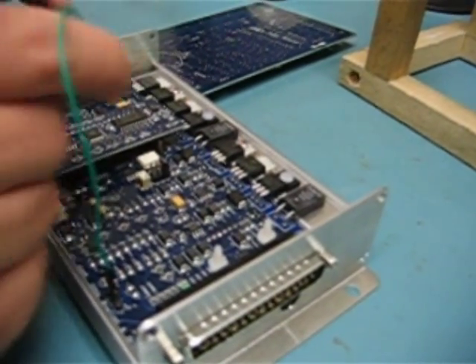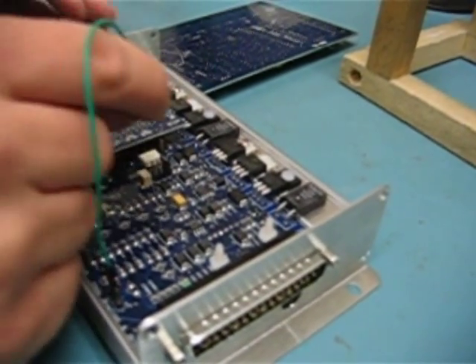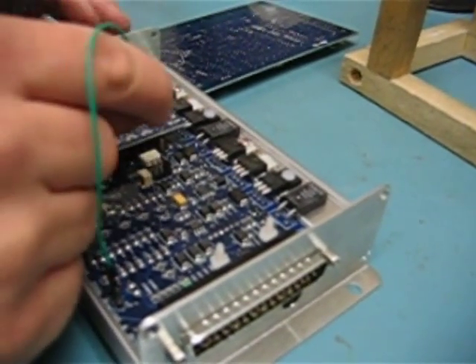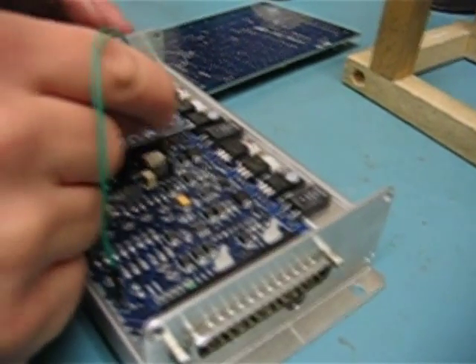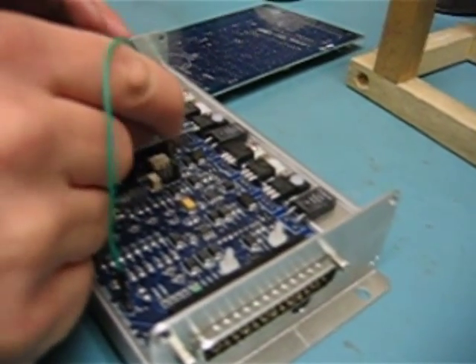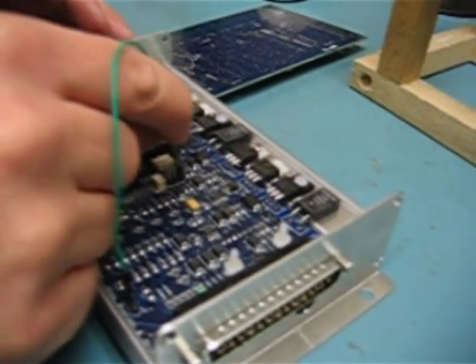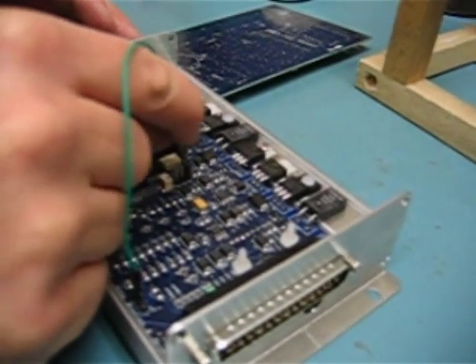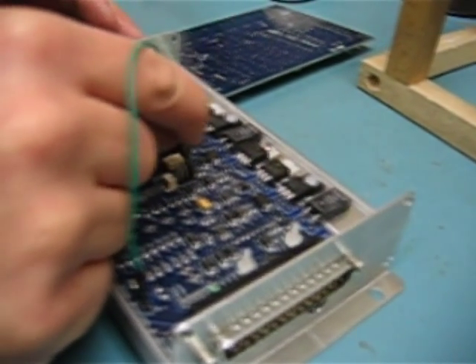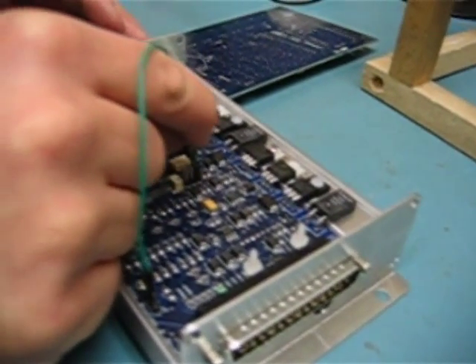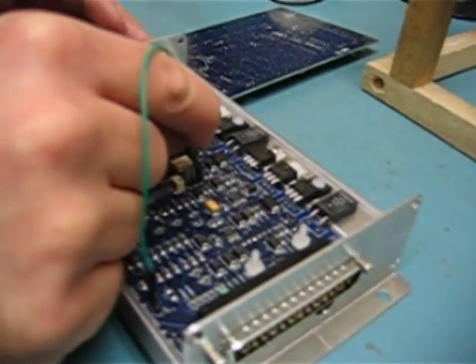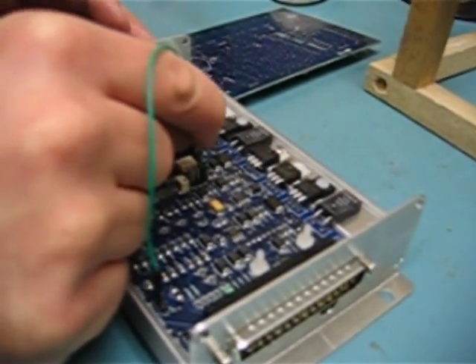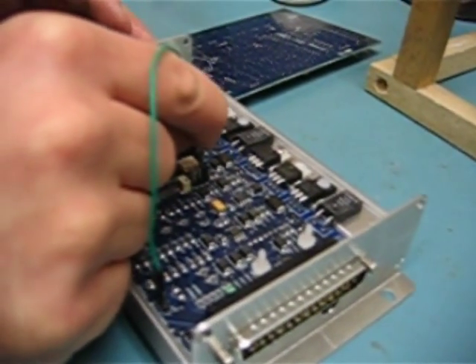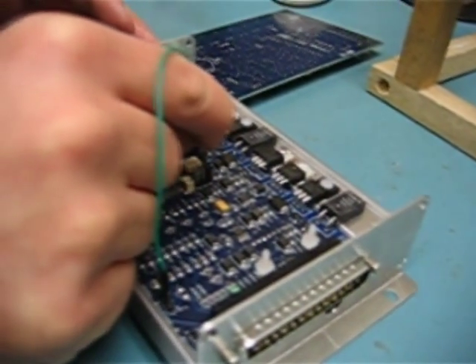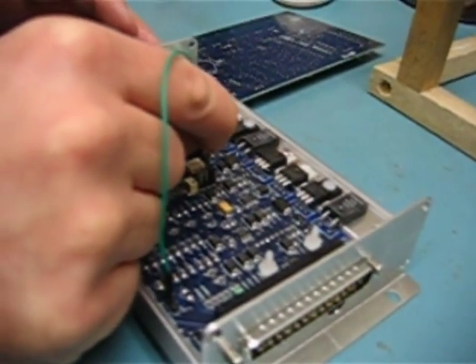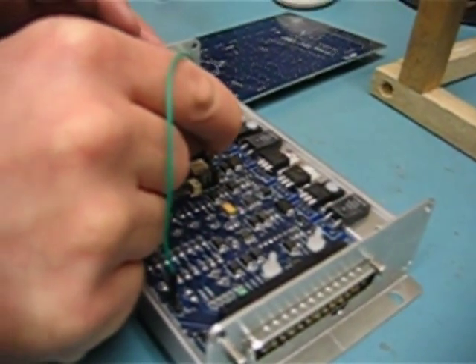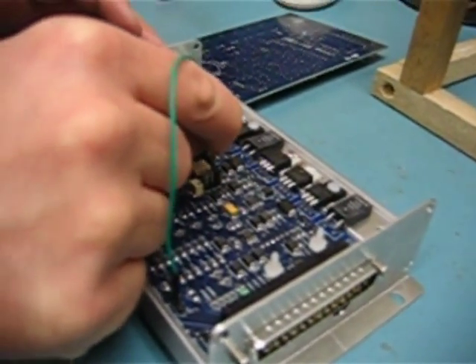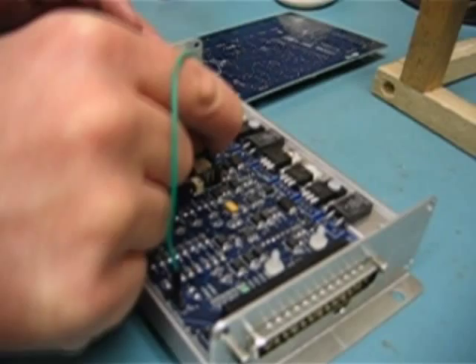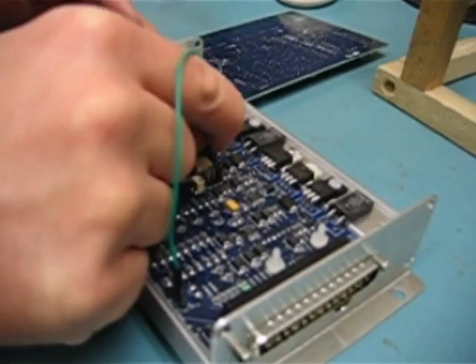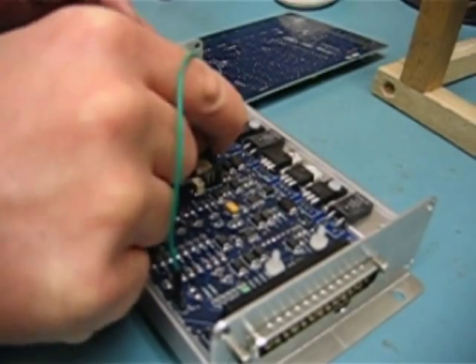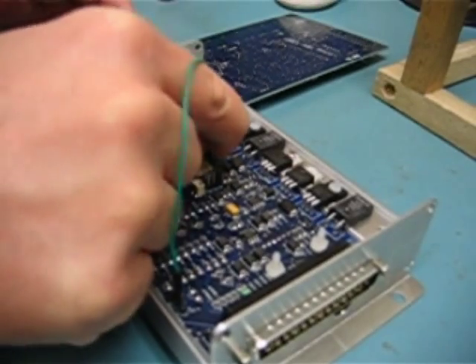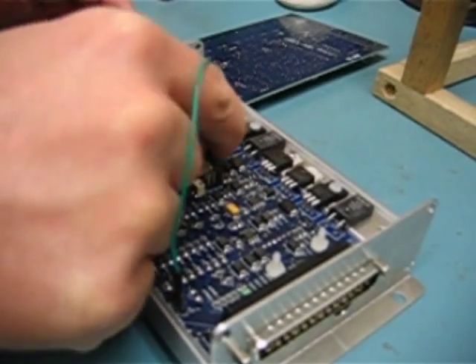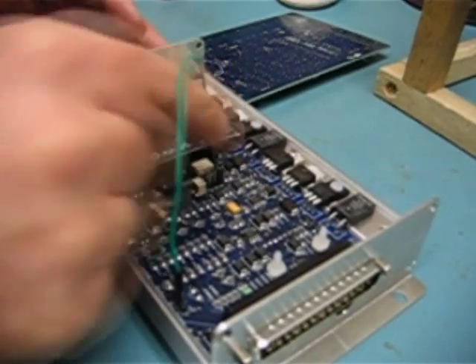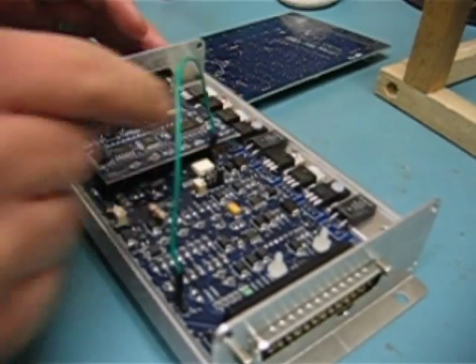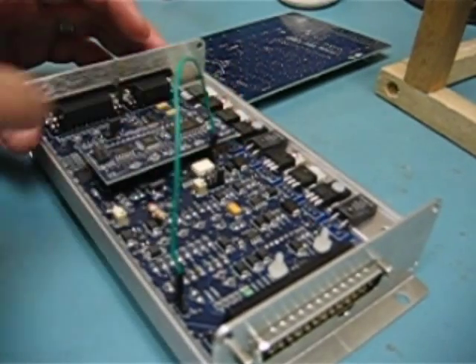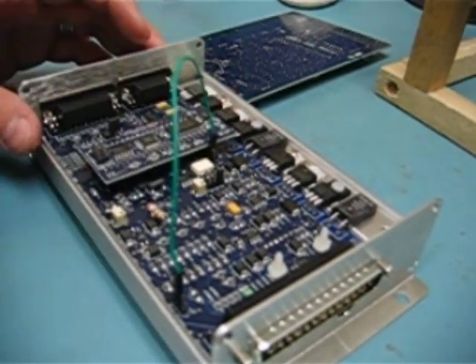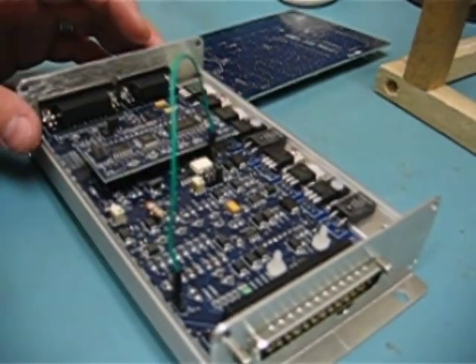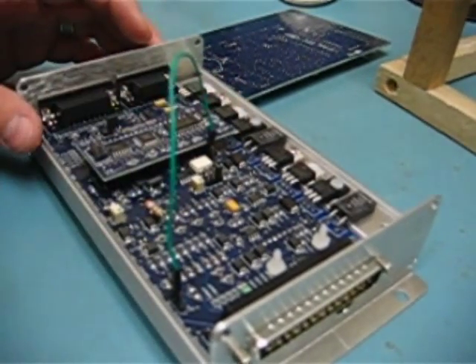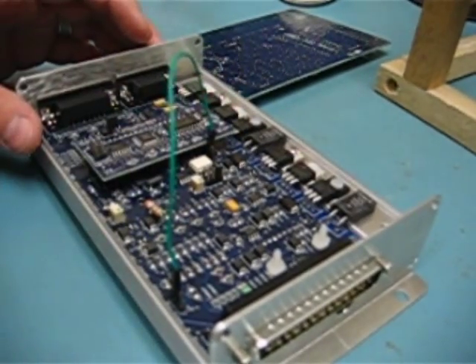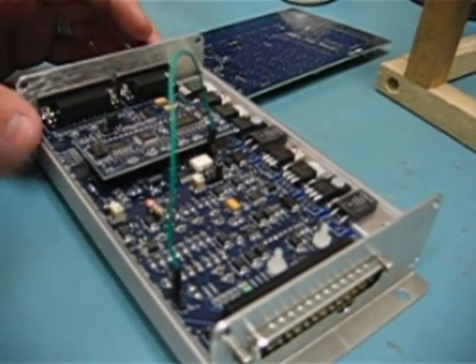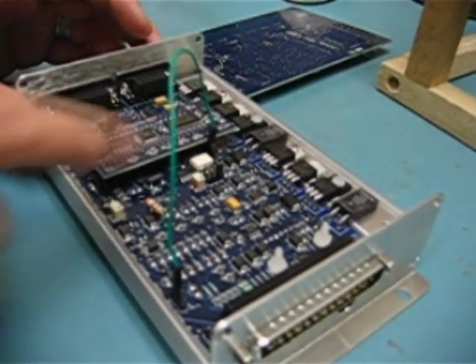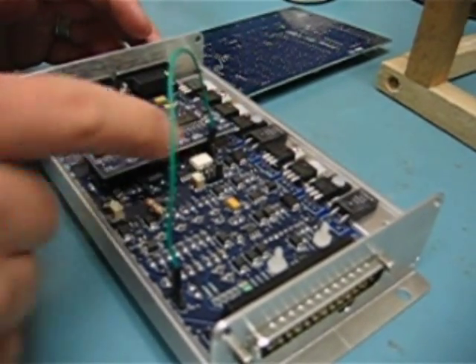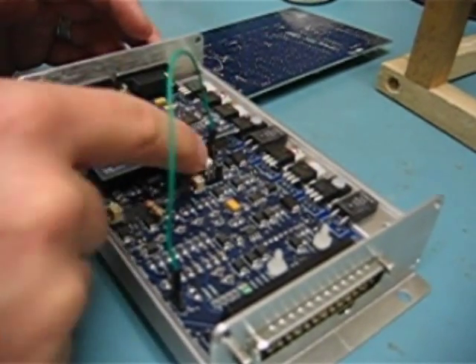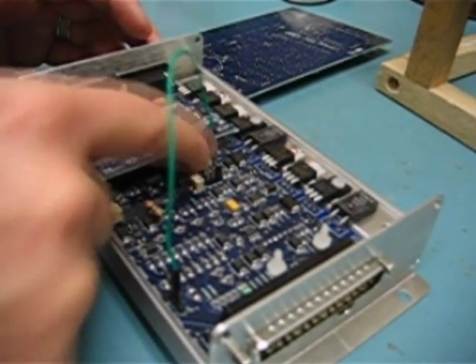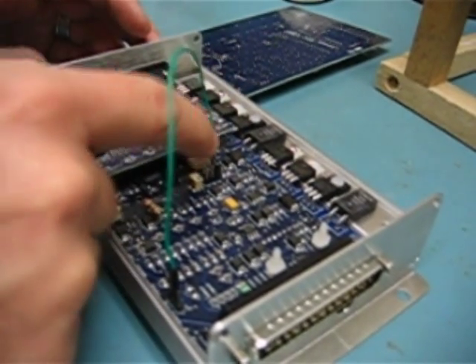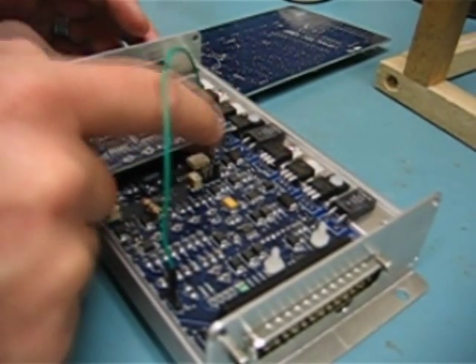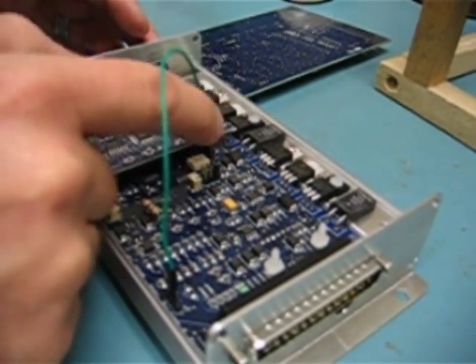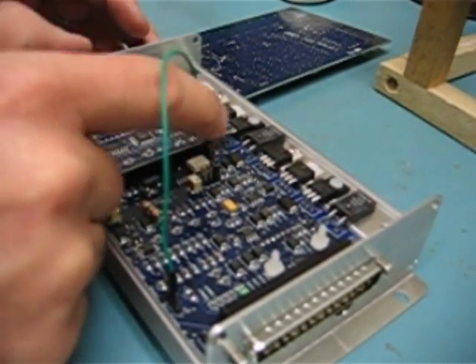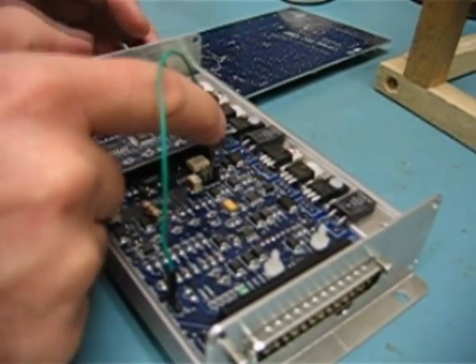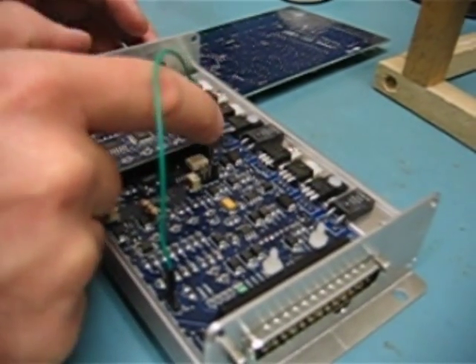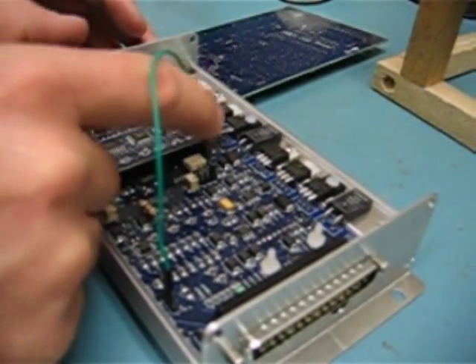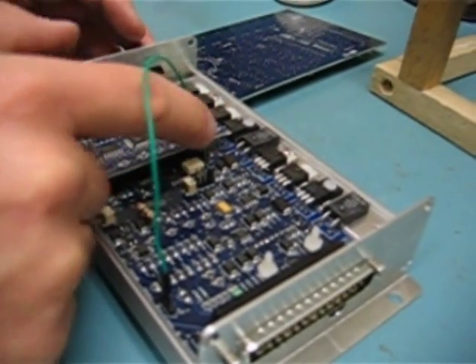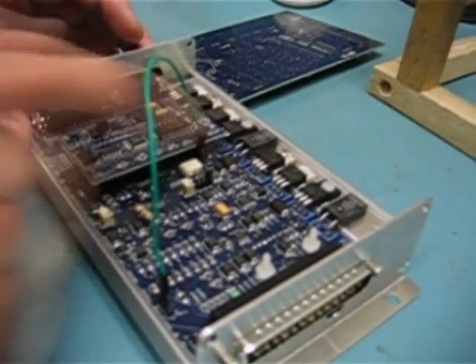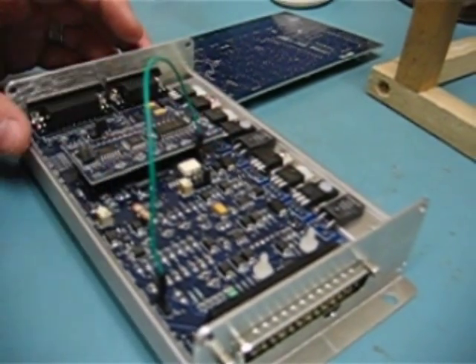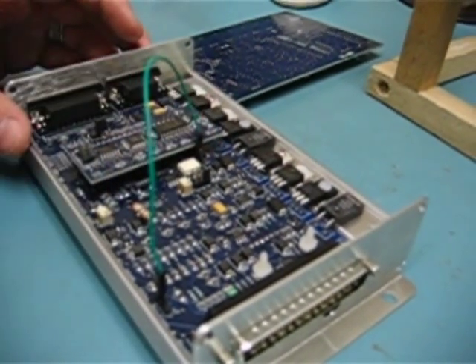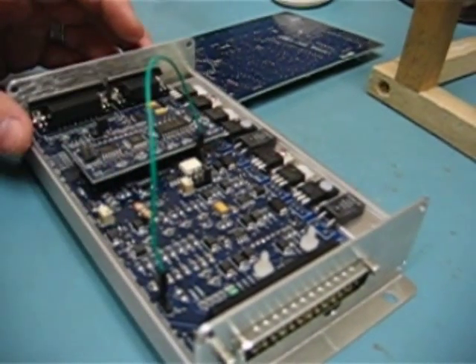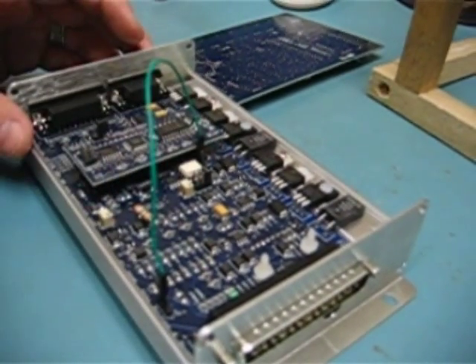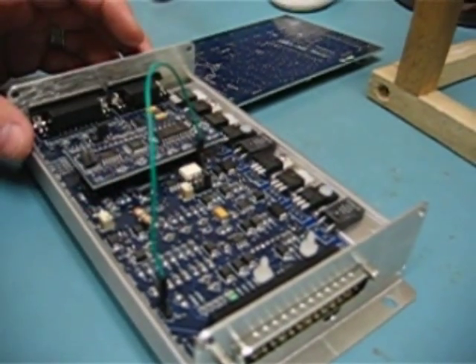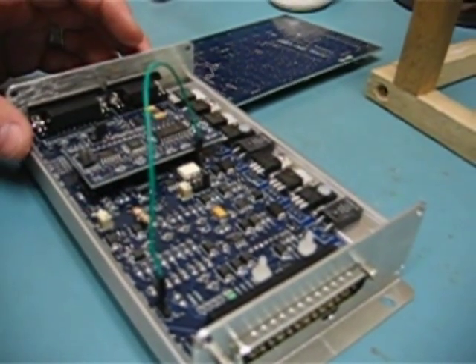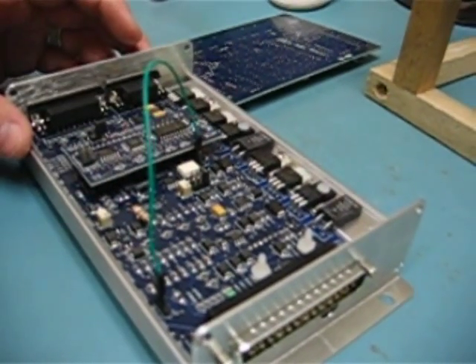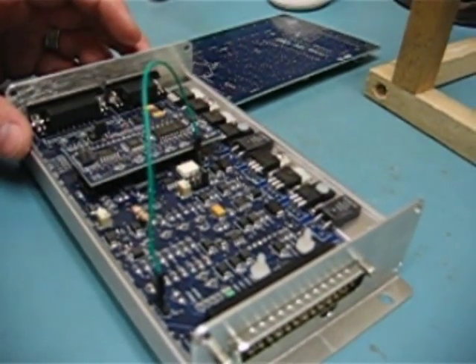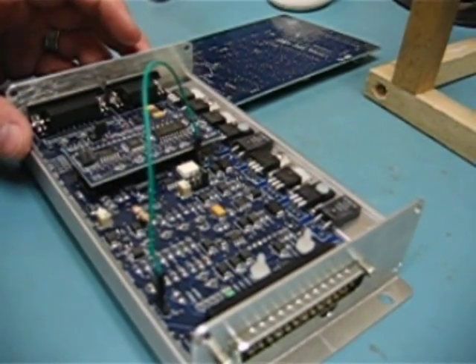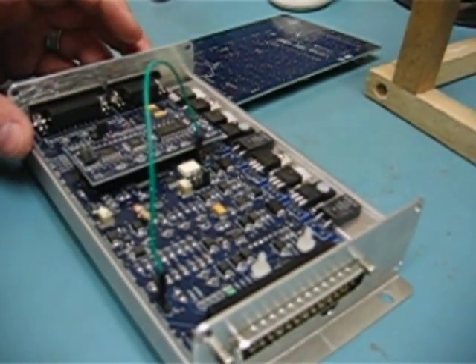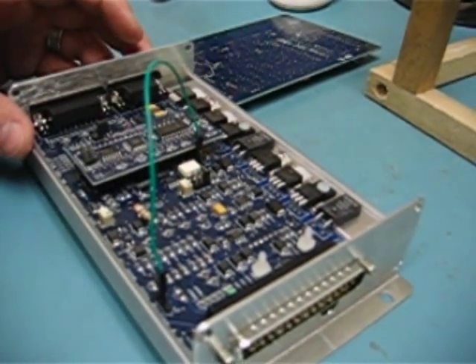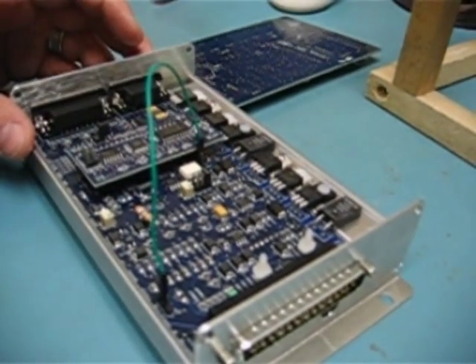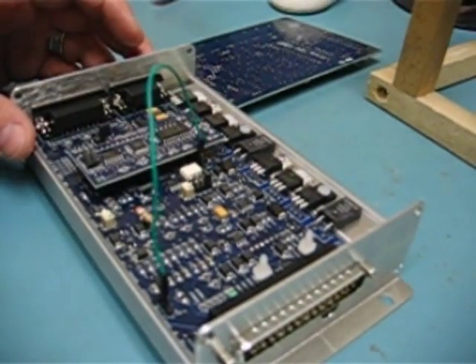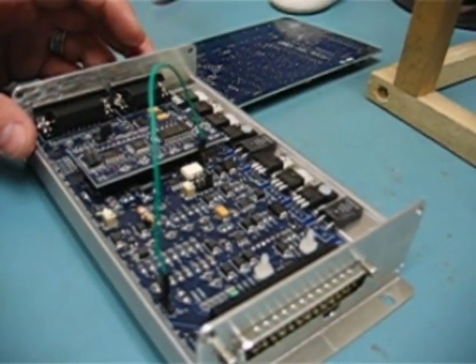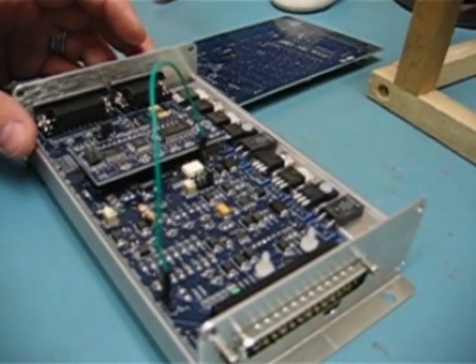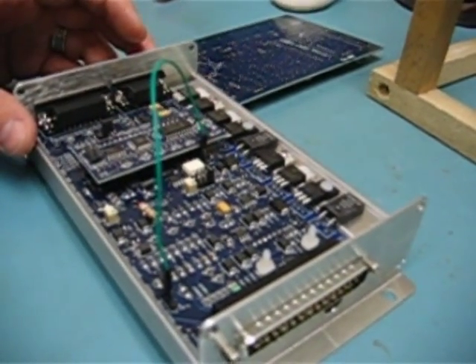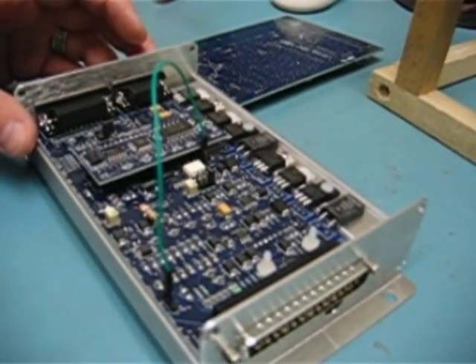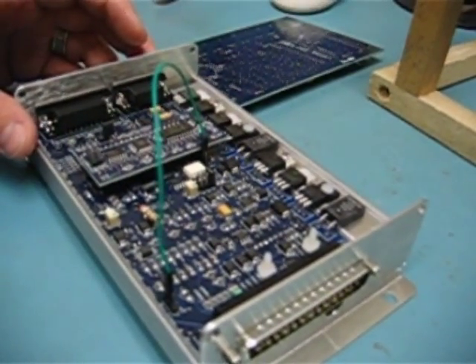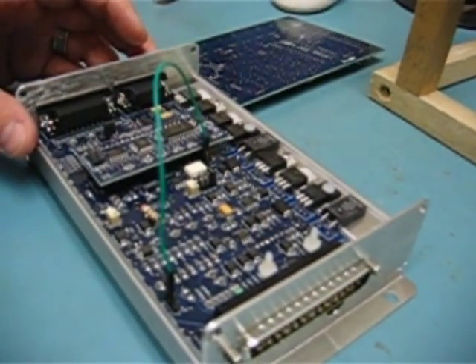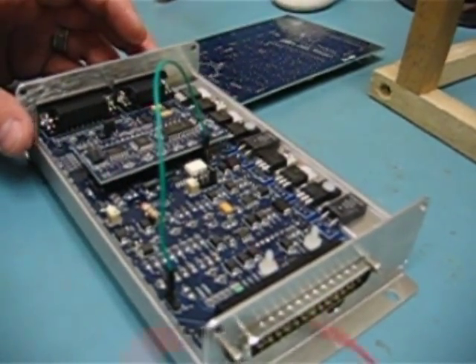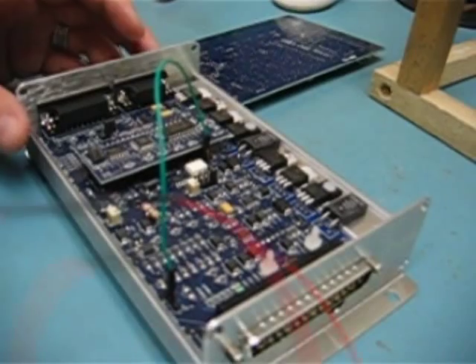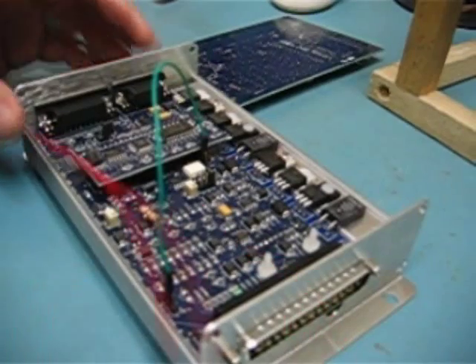The other end of that green wire is going over here to XG1, which is the left pin on the XG1/XG2 header.